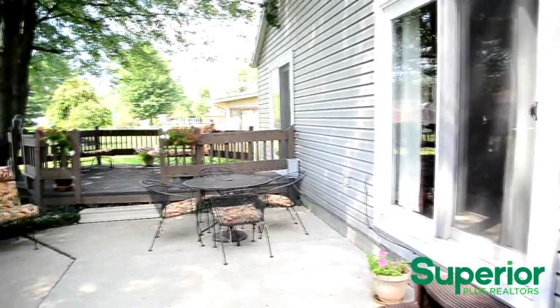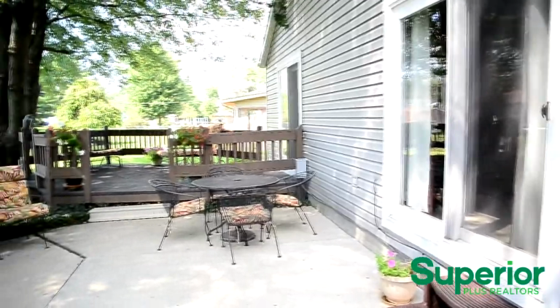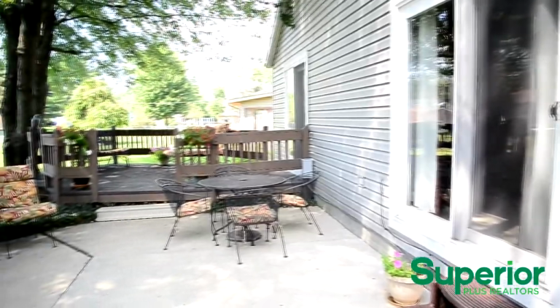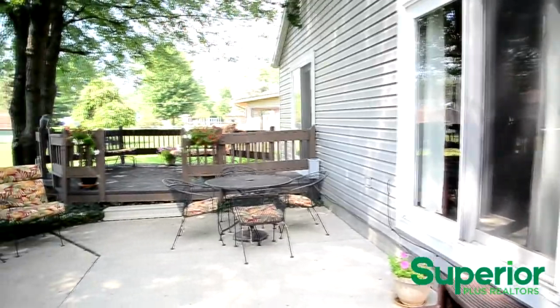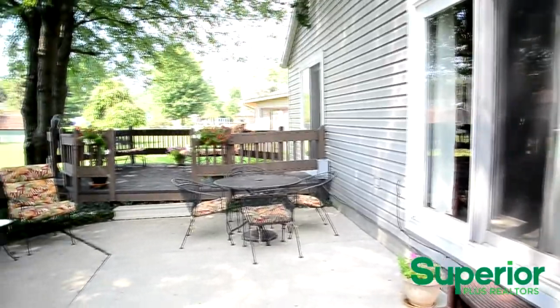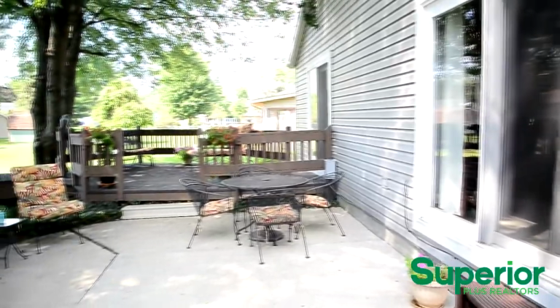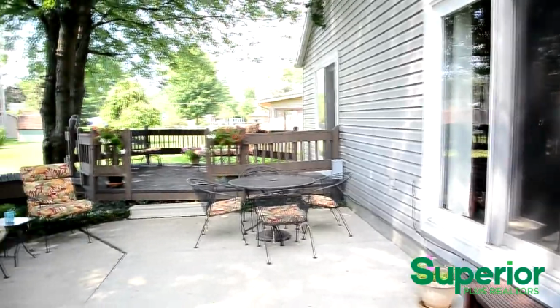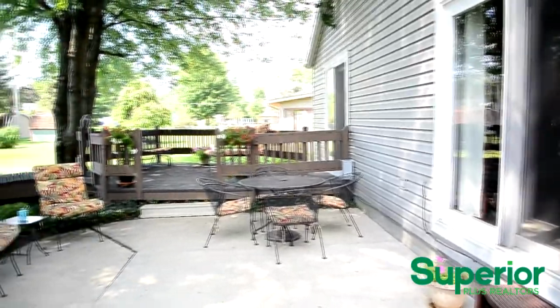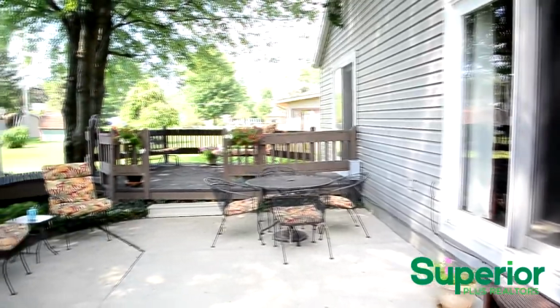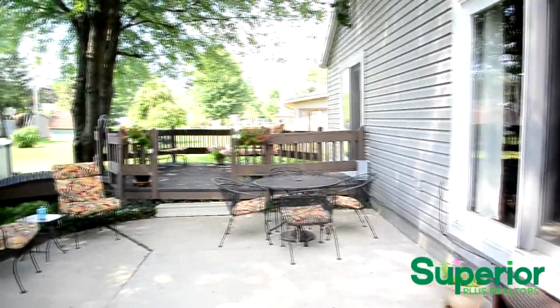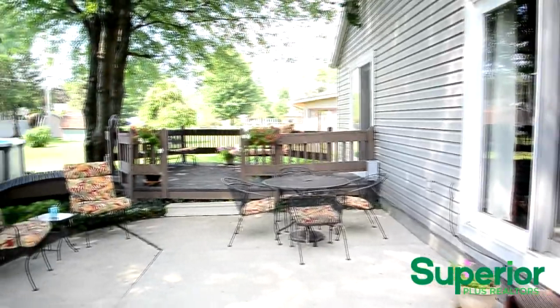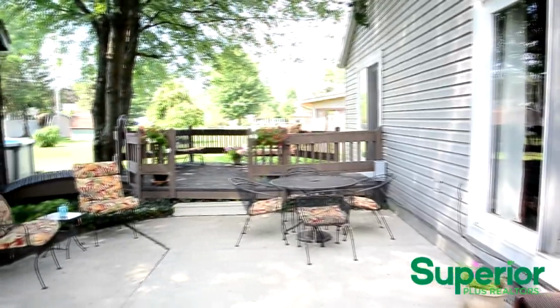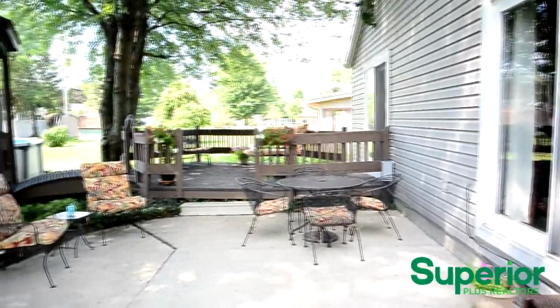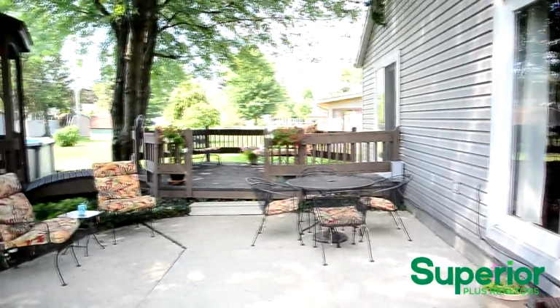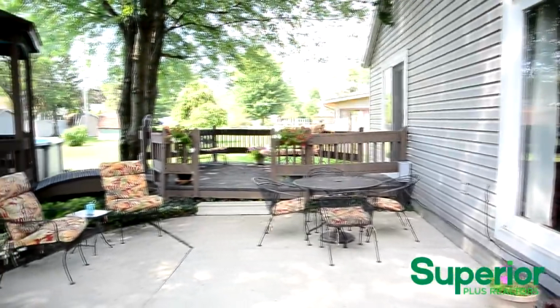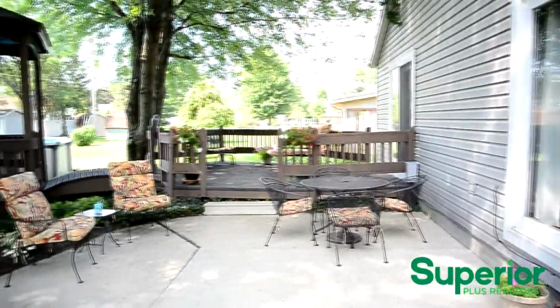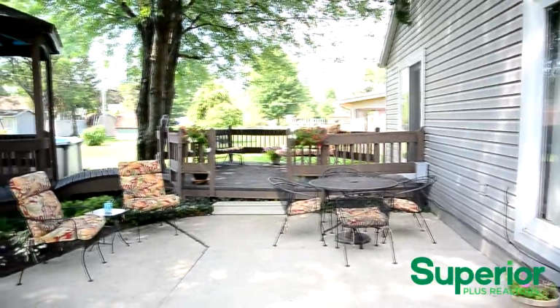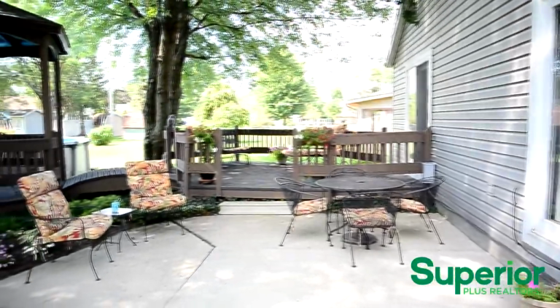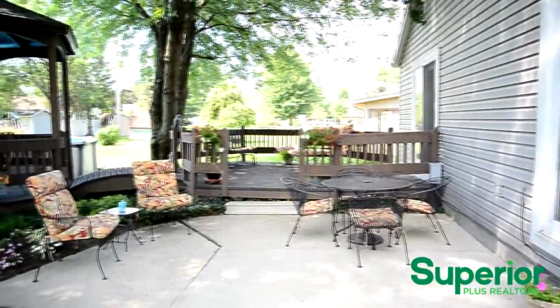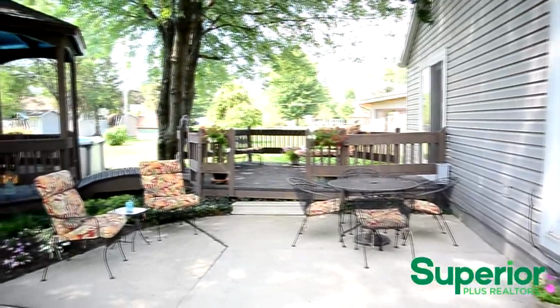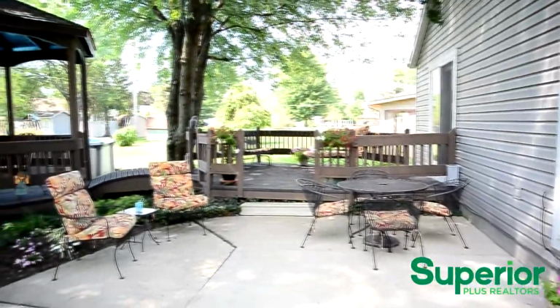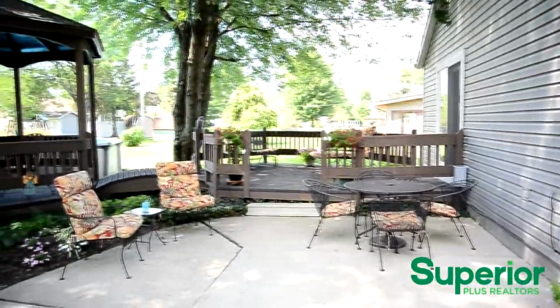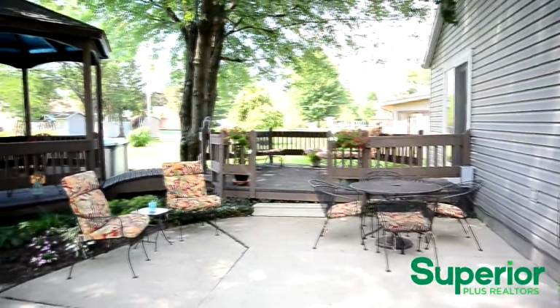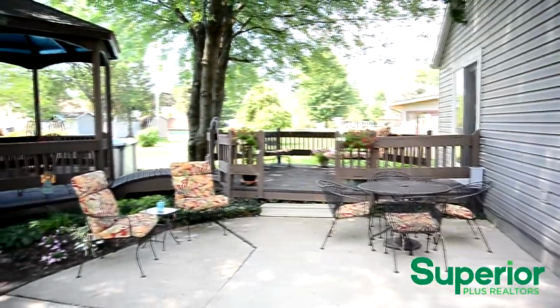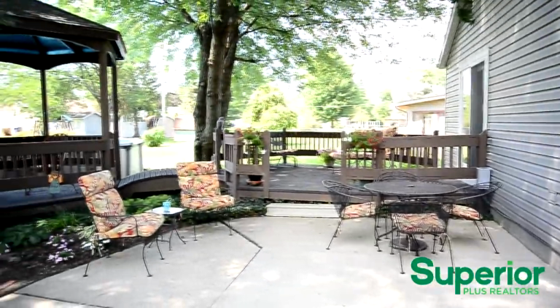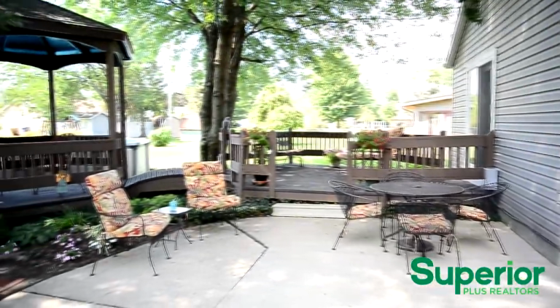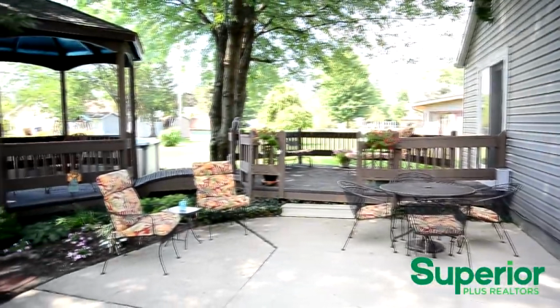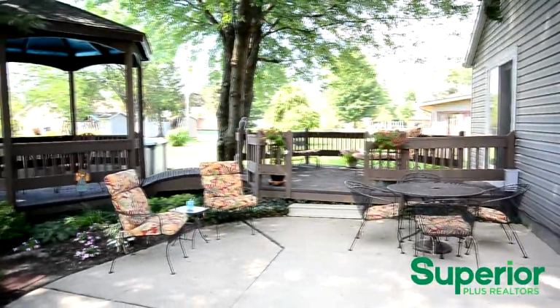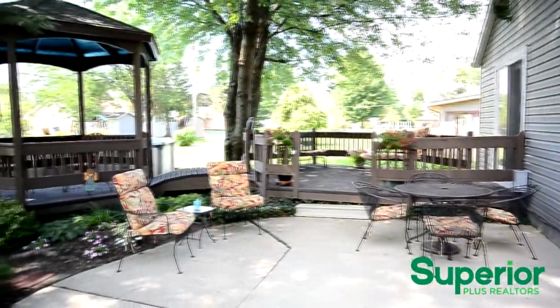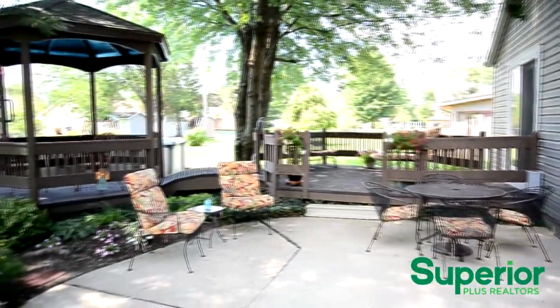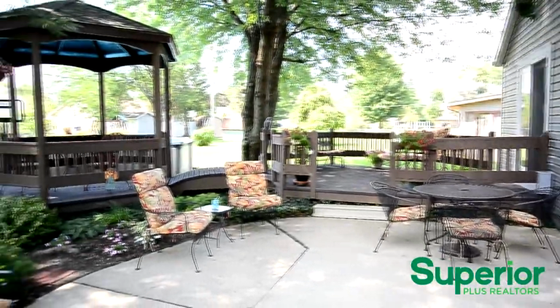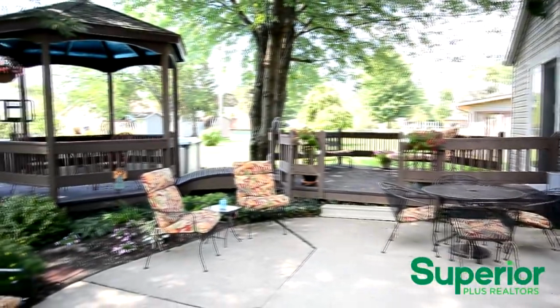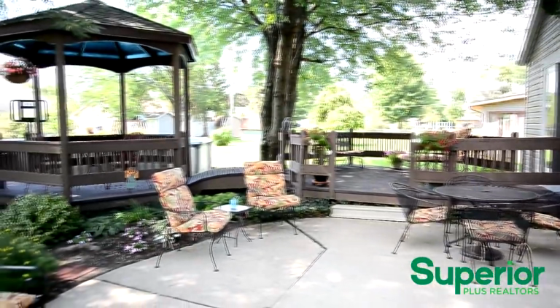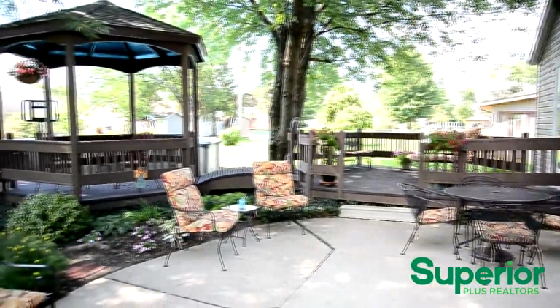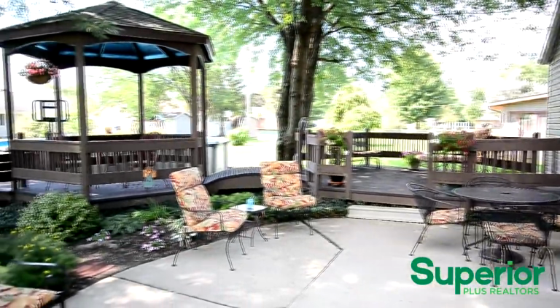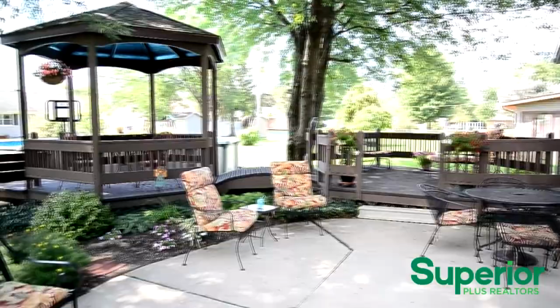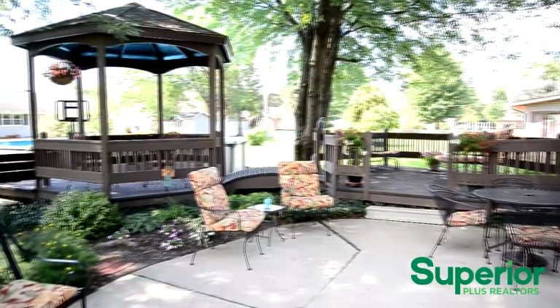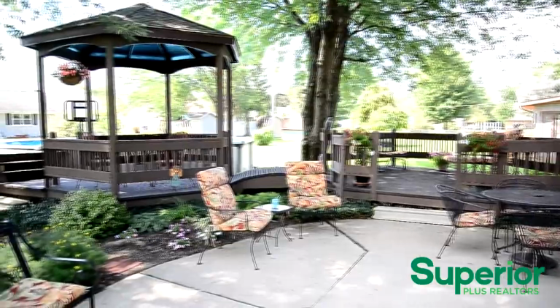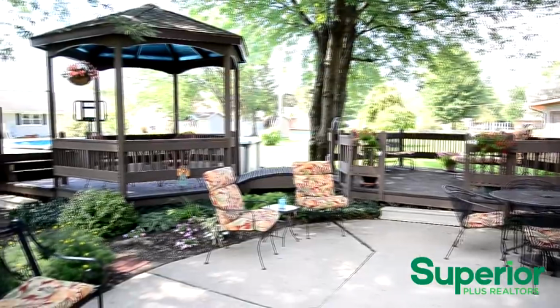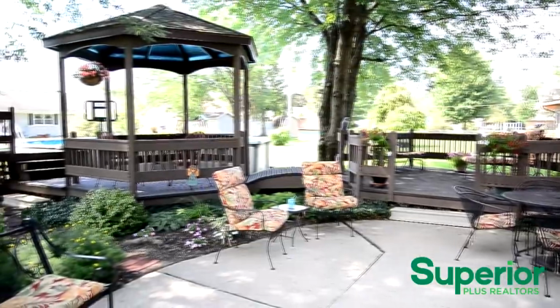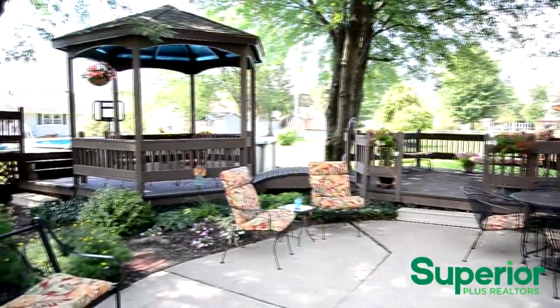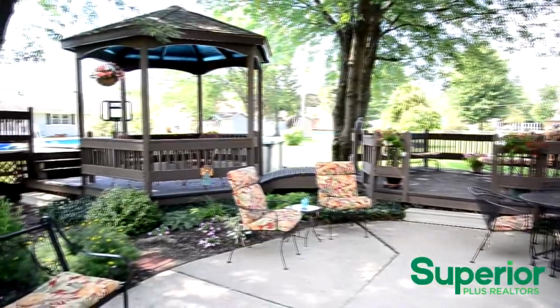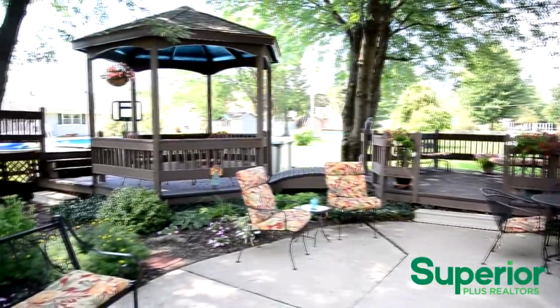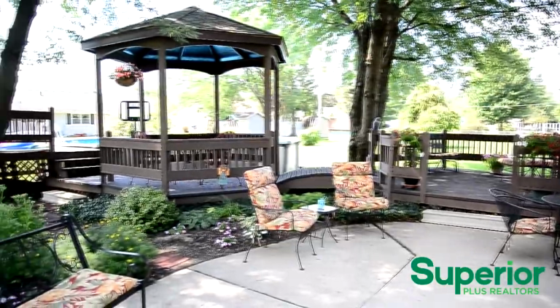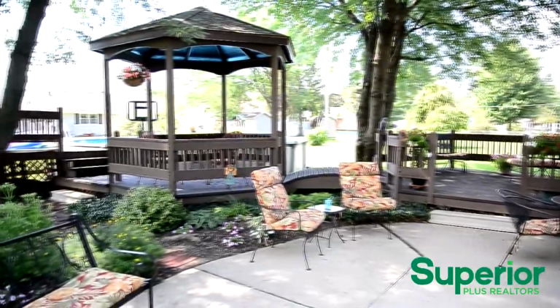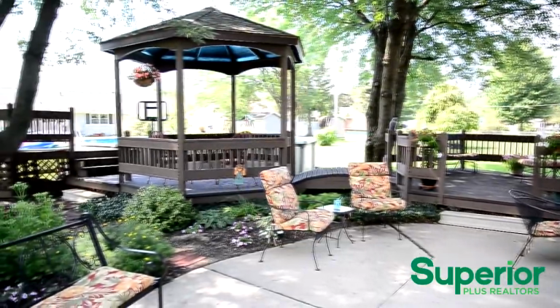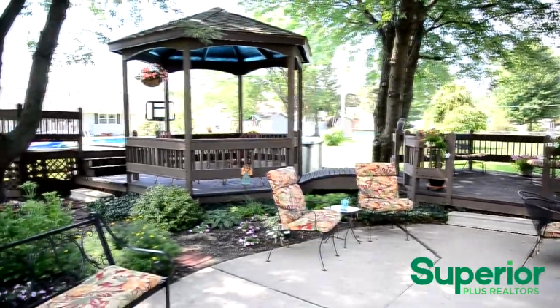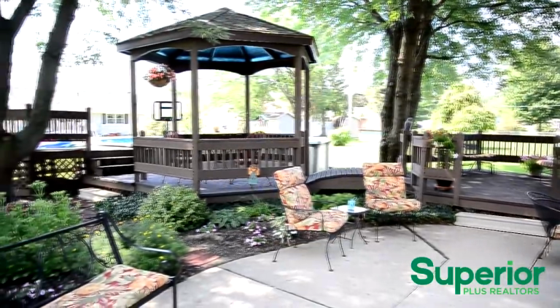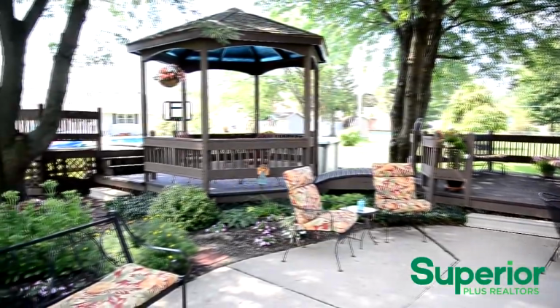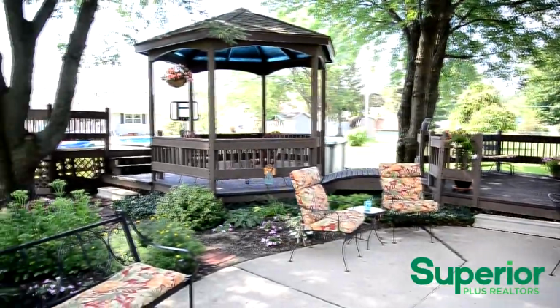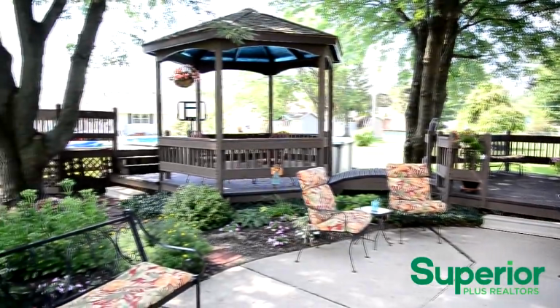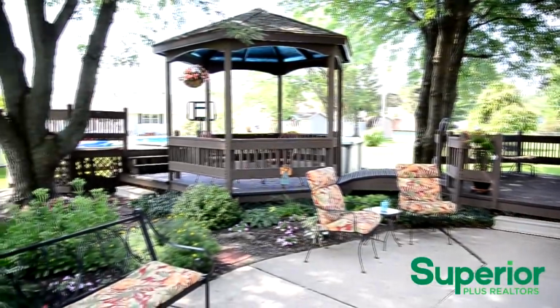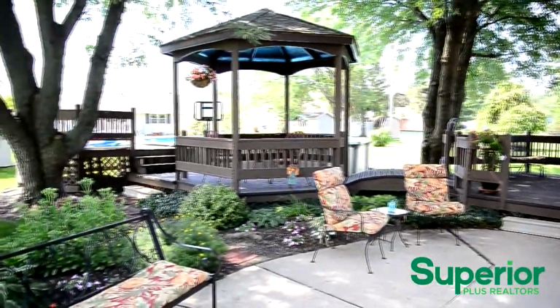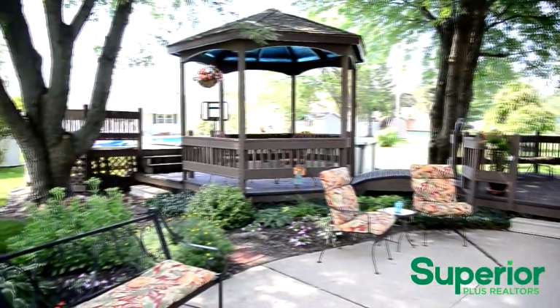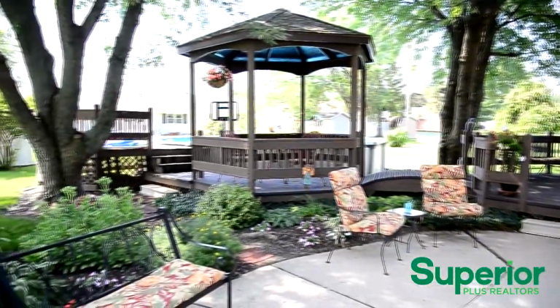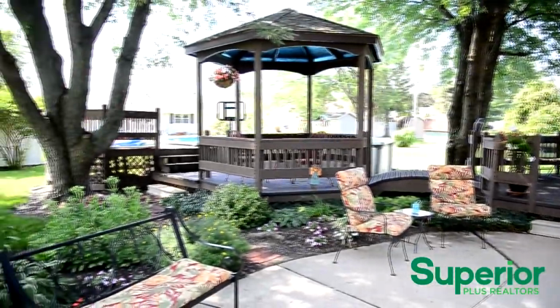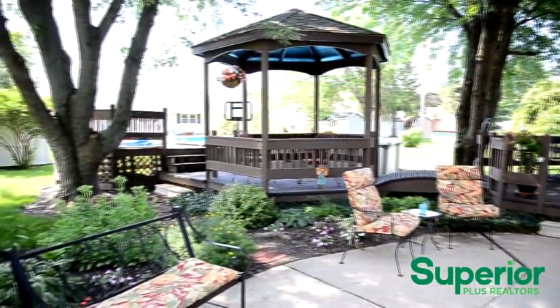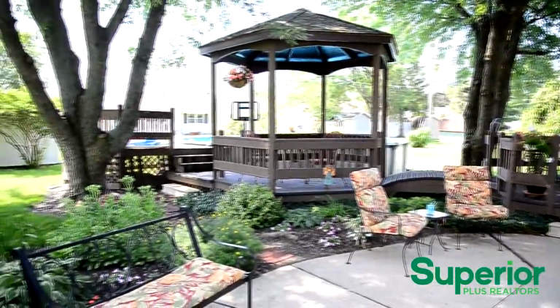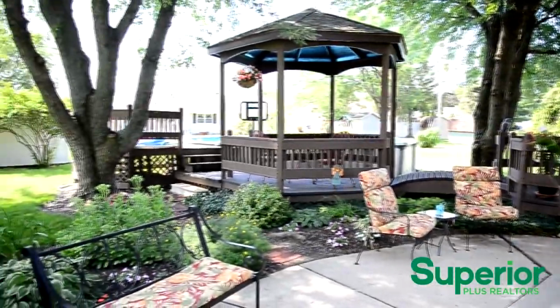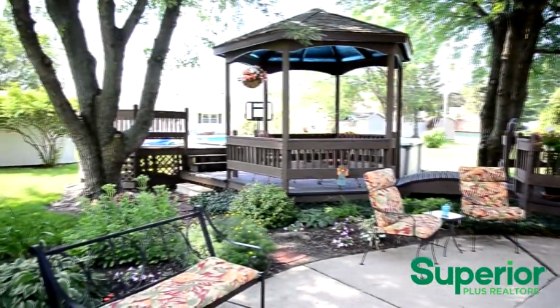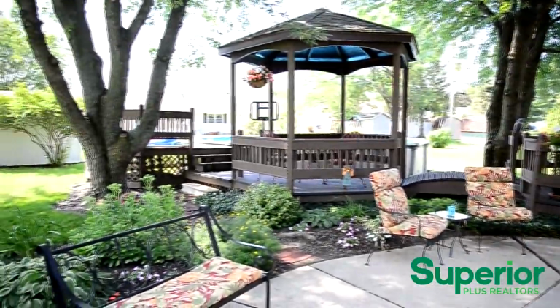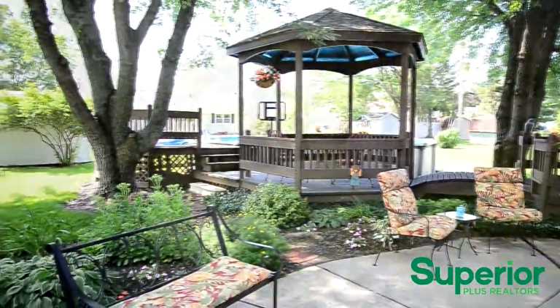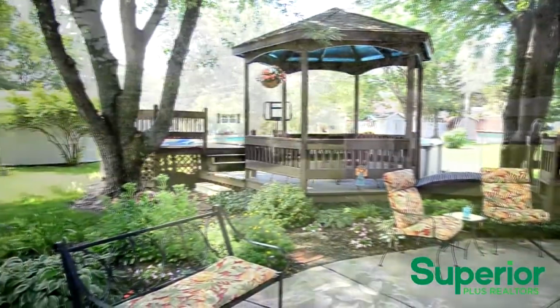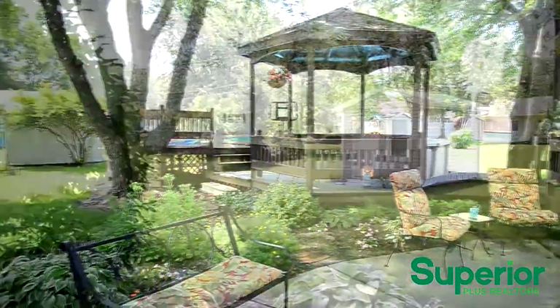The backyard is perfect for entertaining or relaxing. It features a multi-level deck, a gazebo, and an above-ground pool.